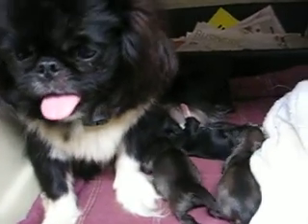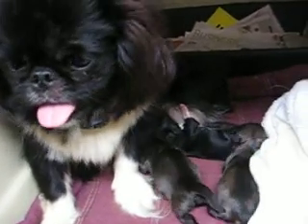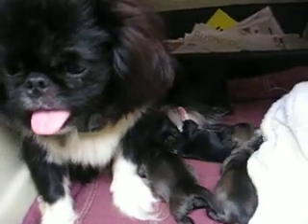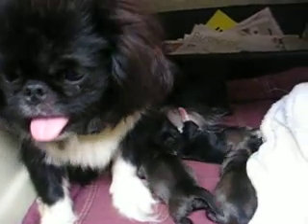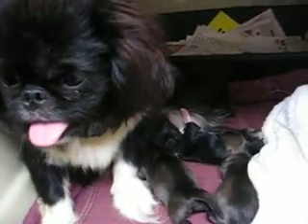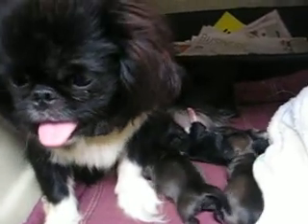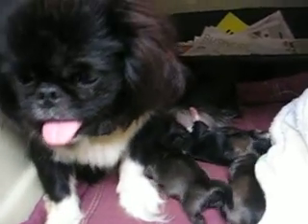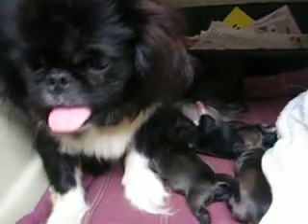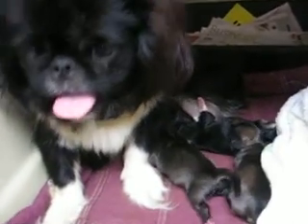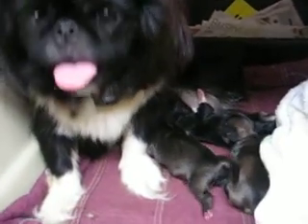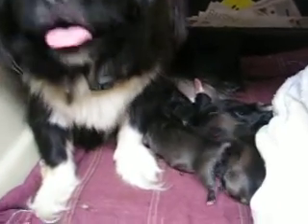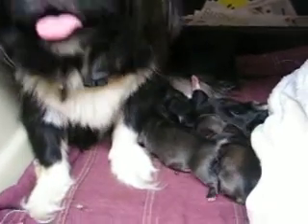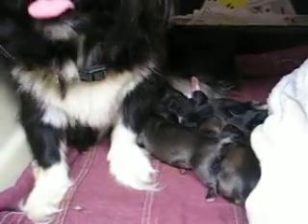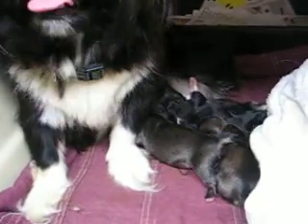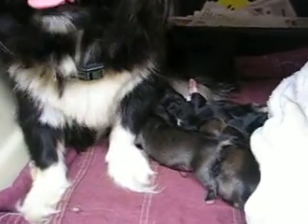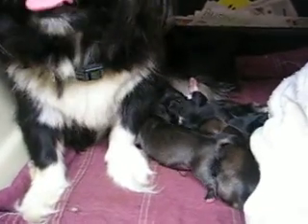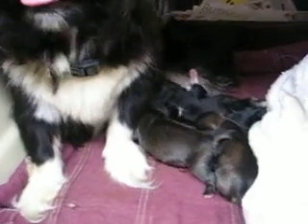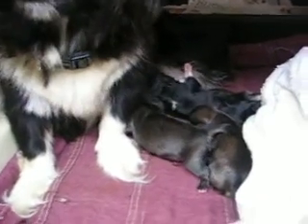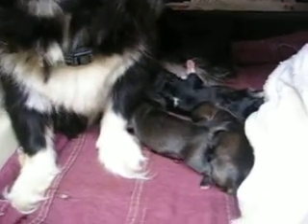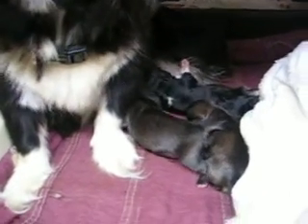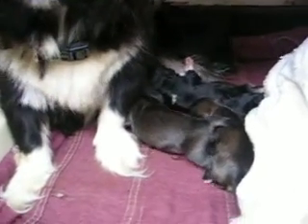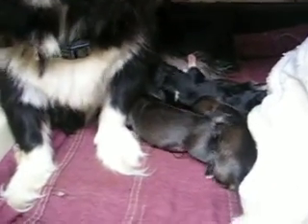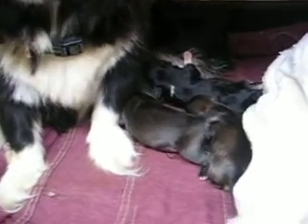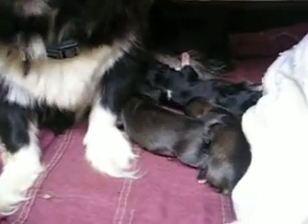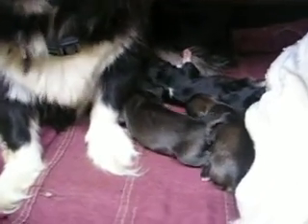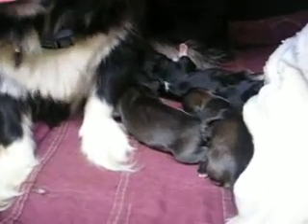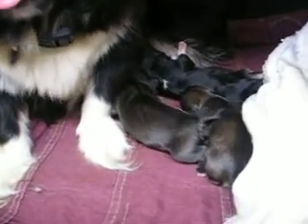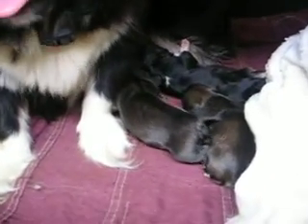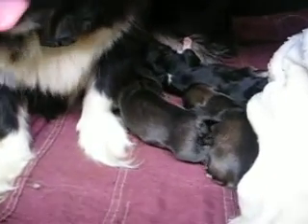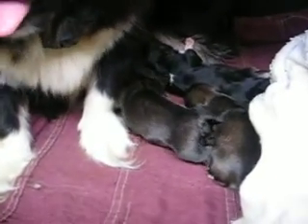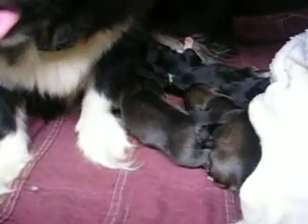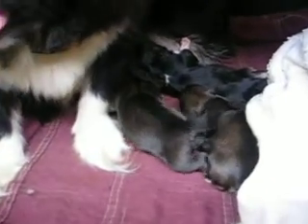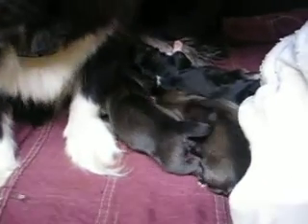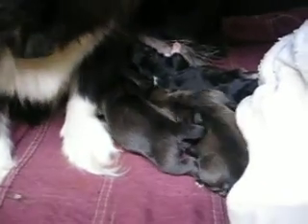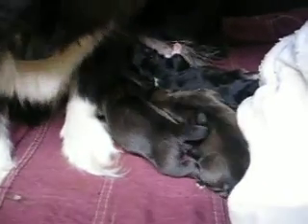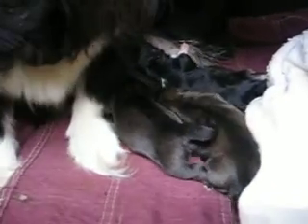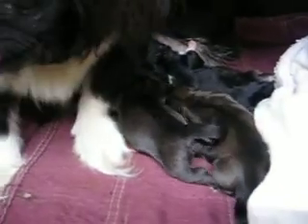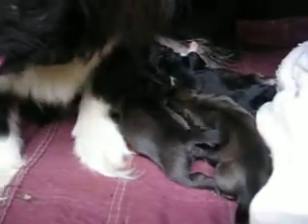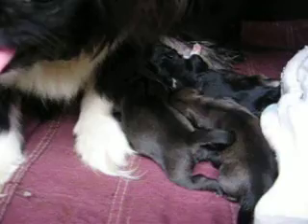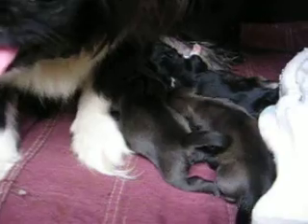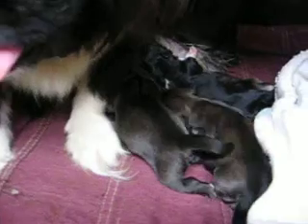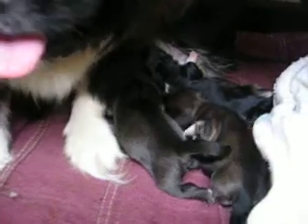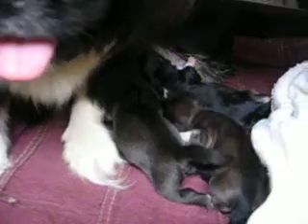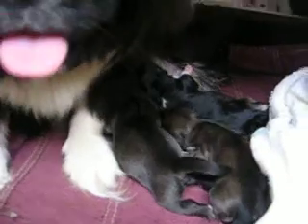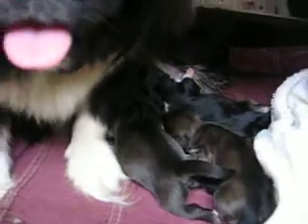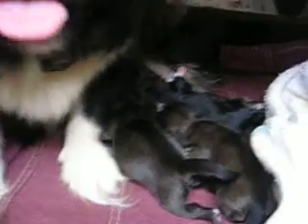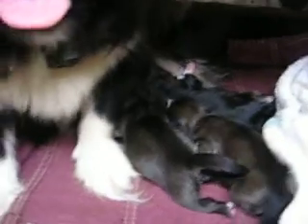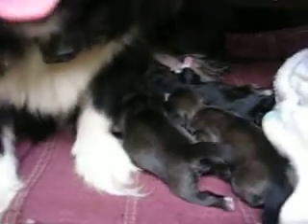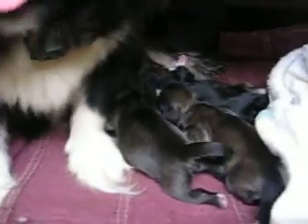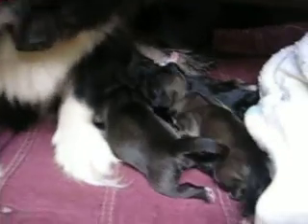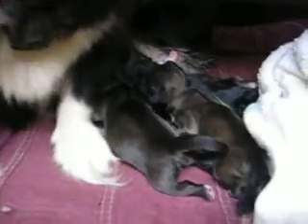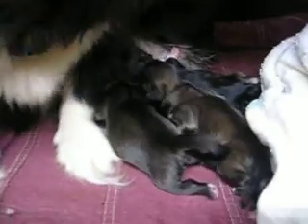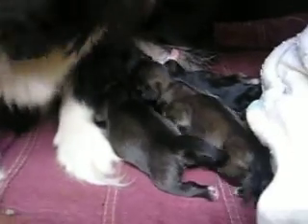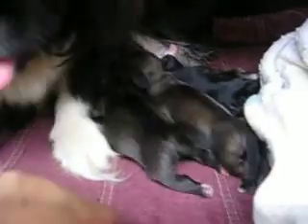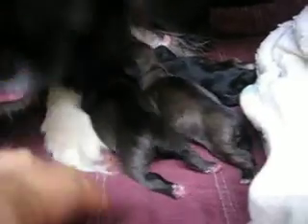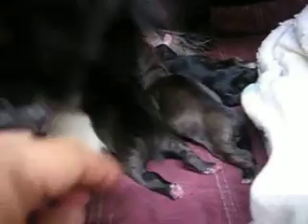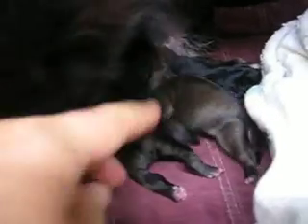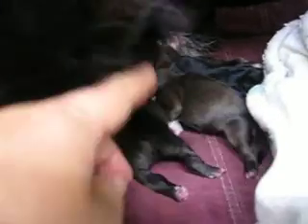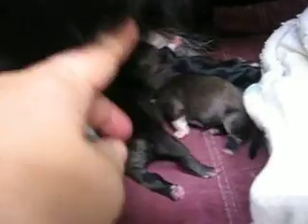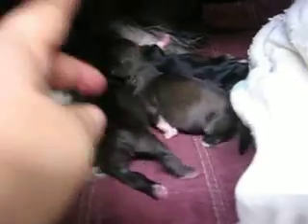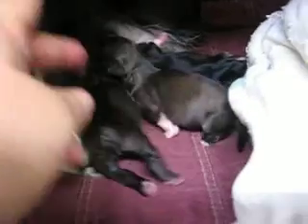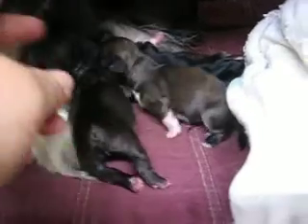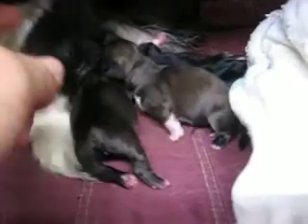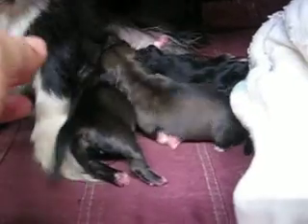This is Bootsie and her new litter. The two fawns are right here in the front.